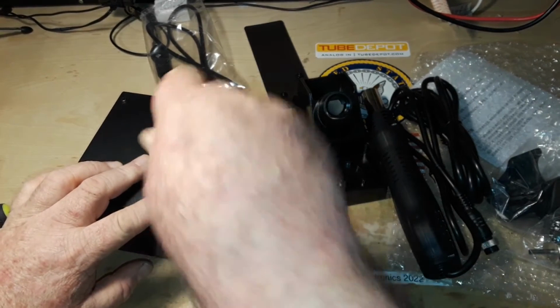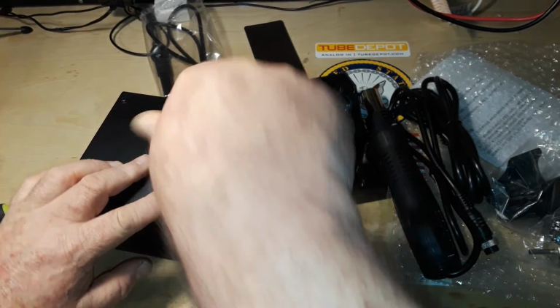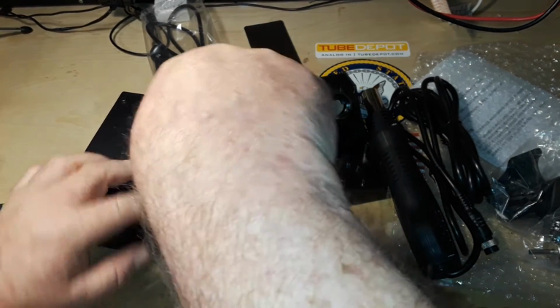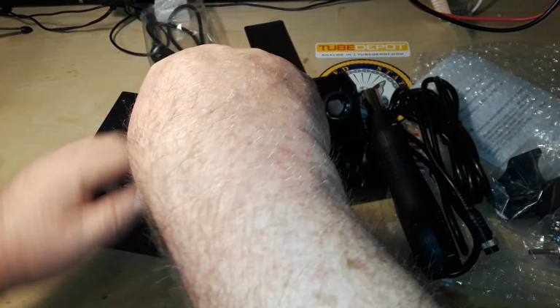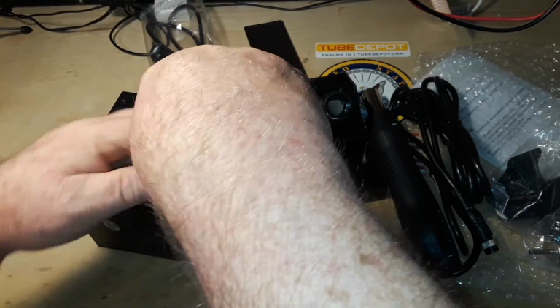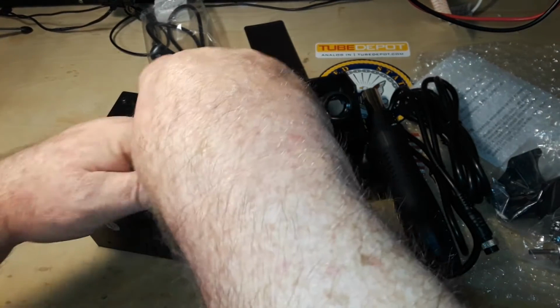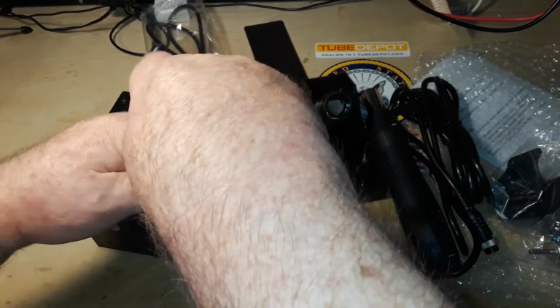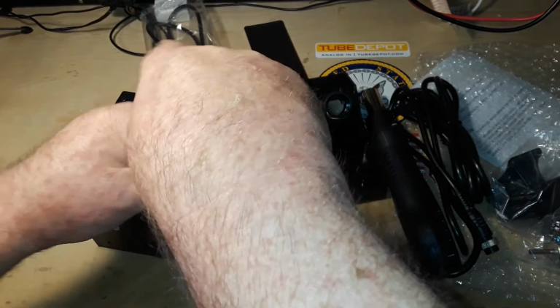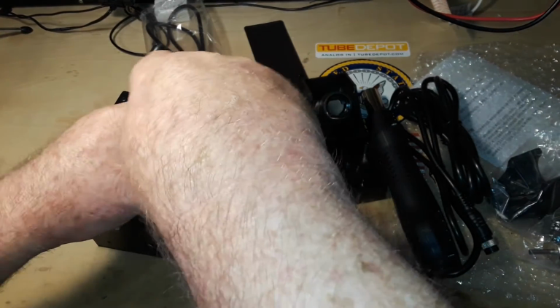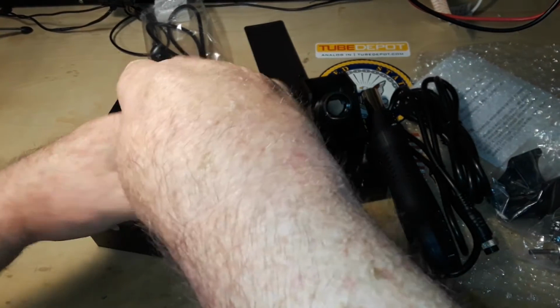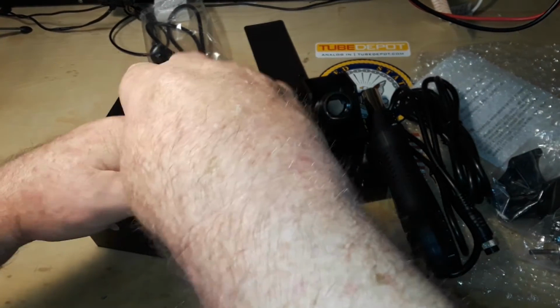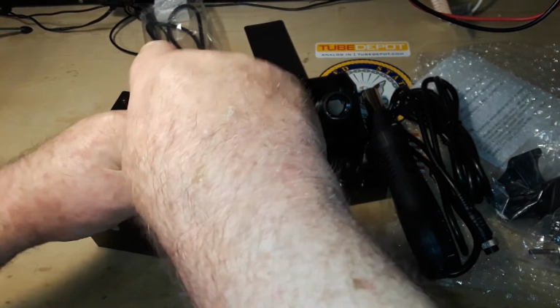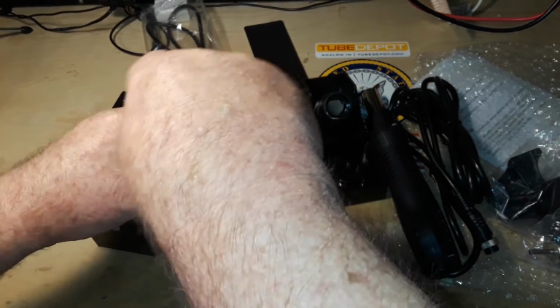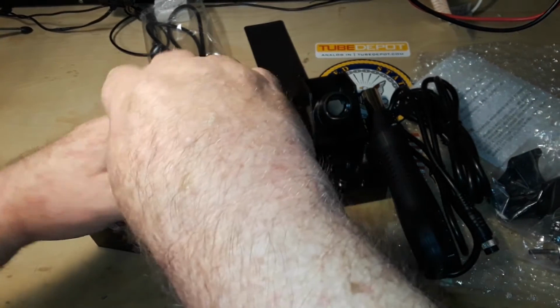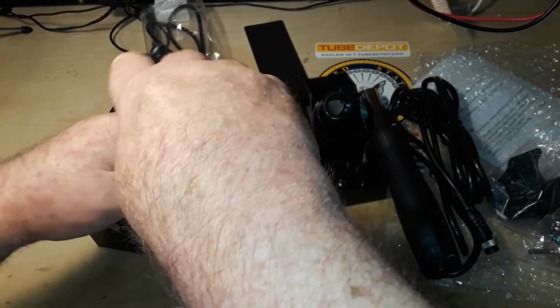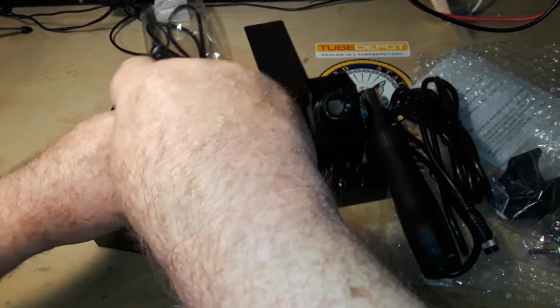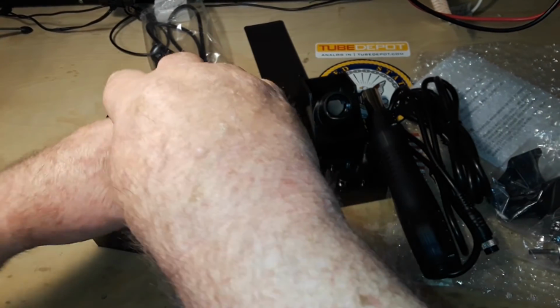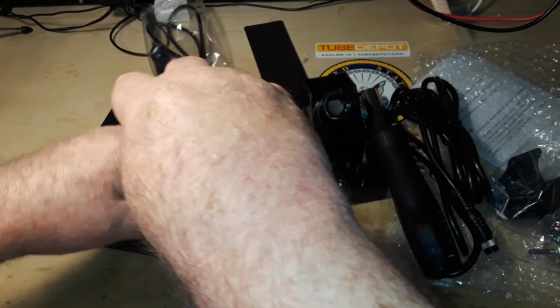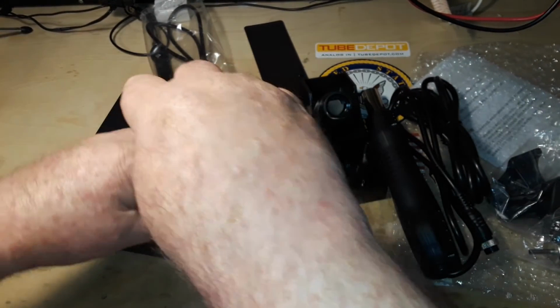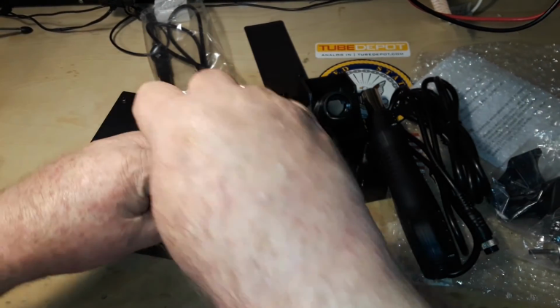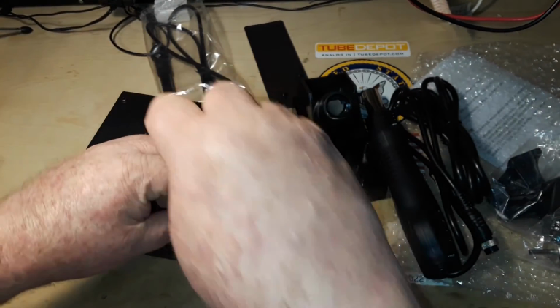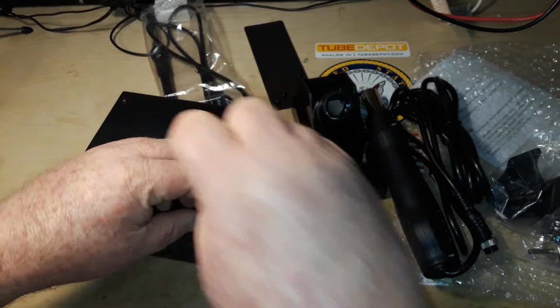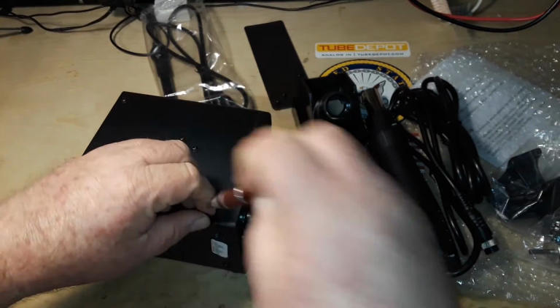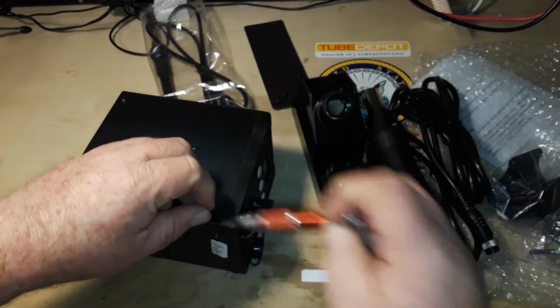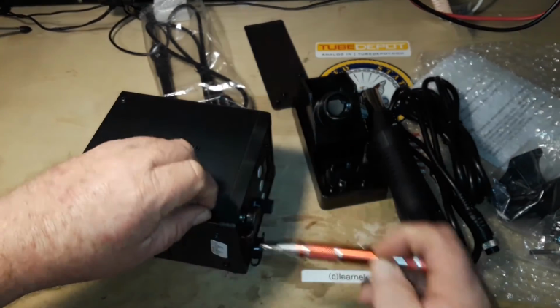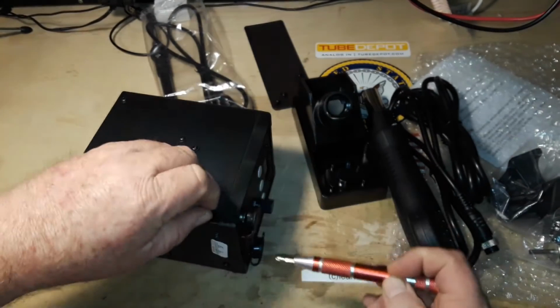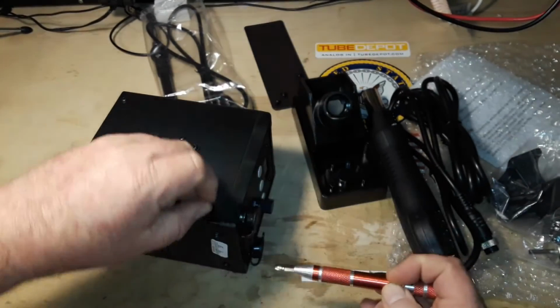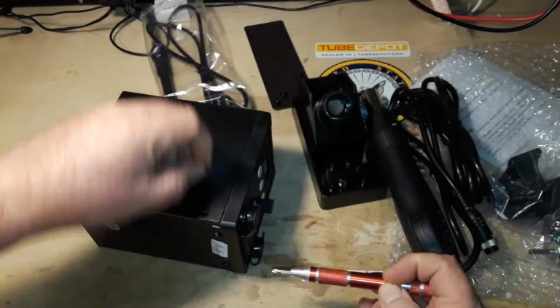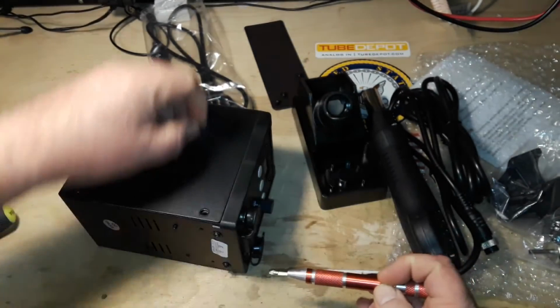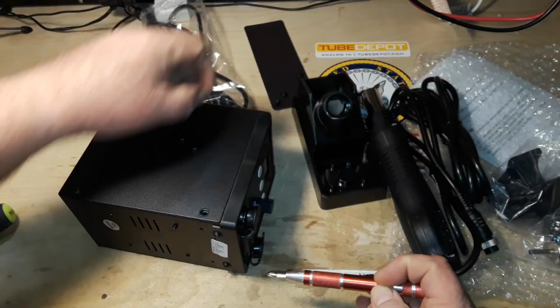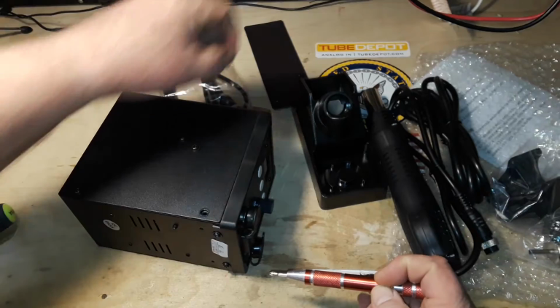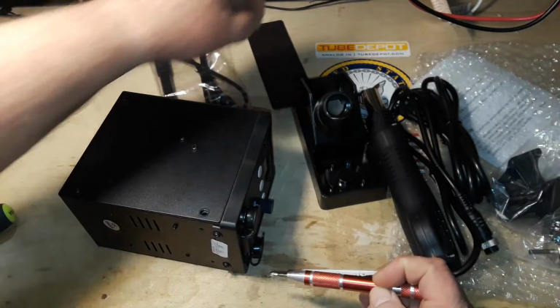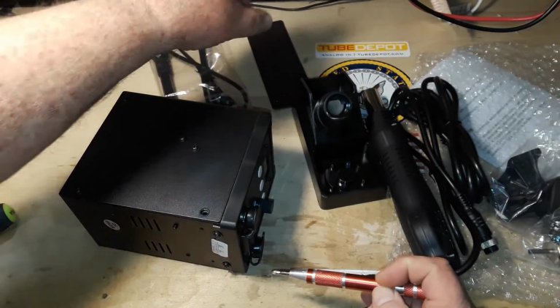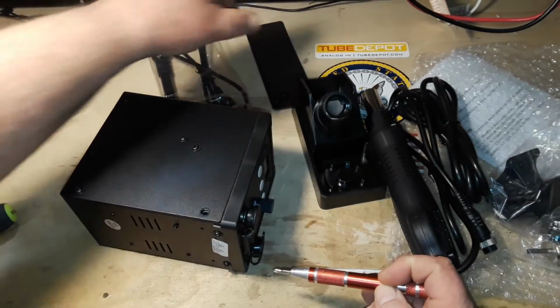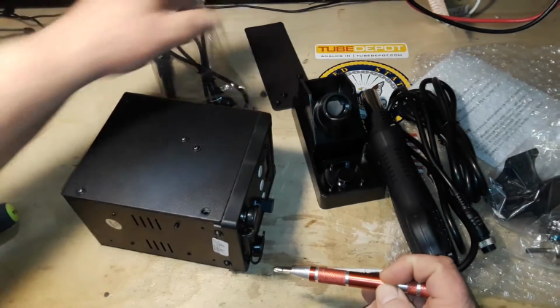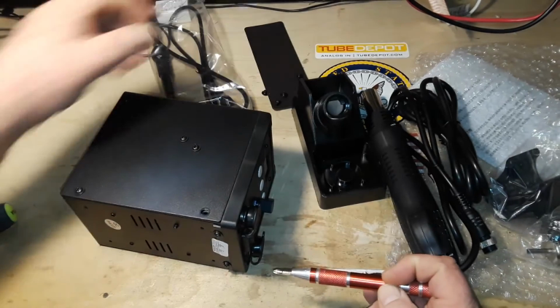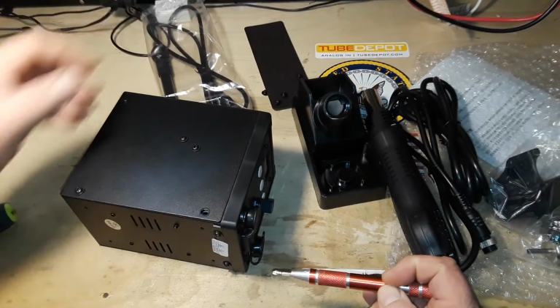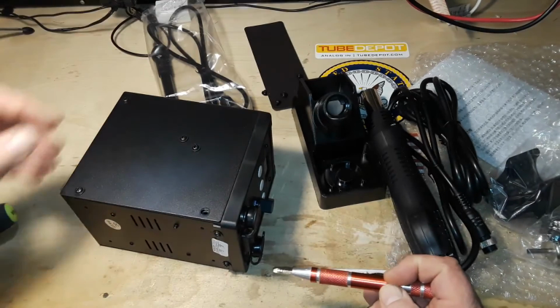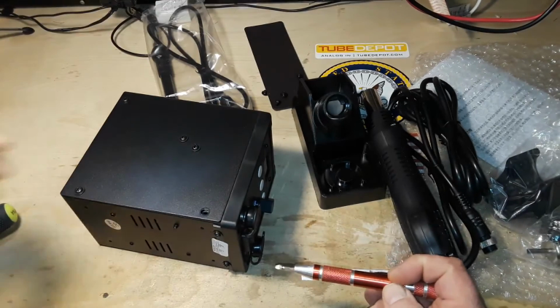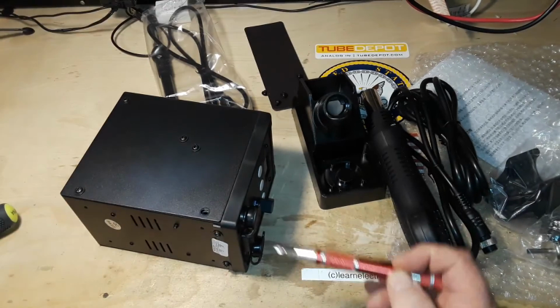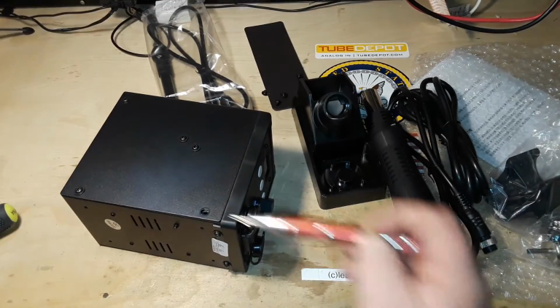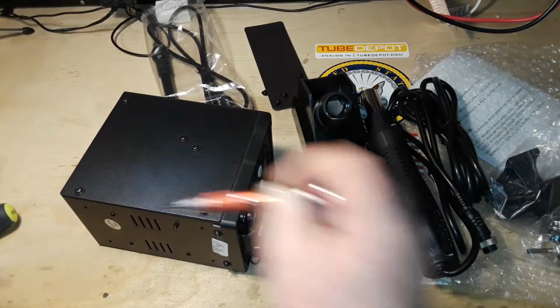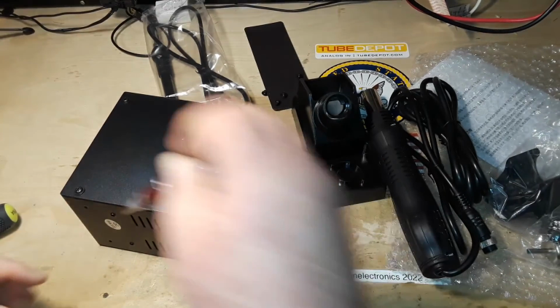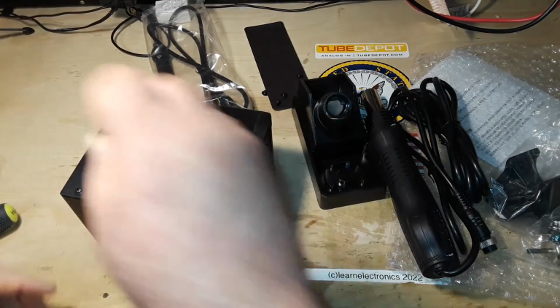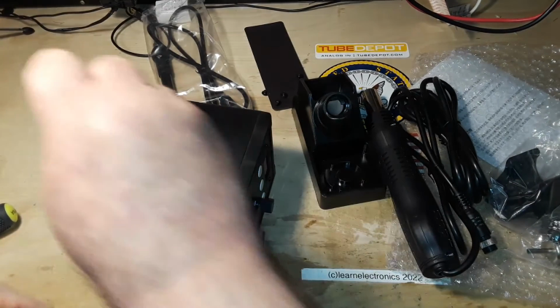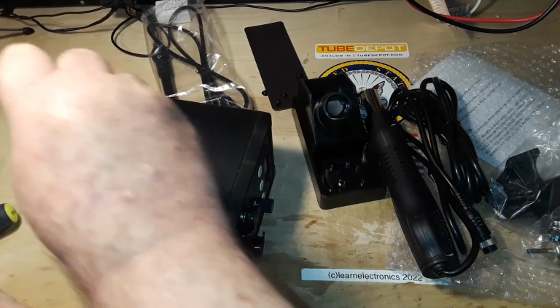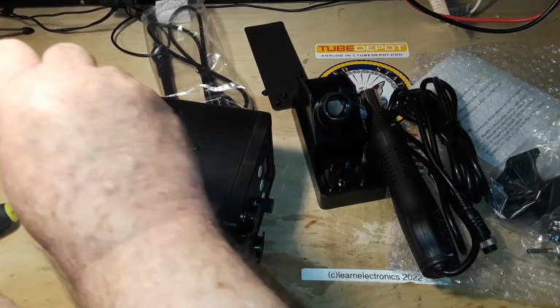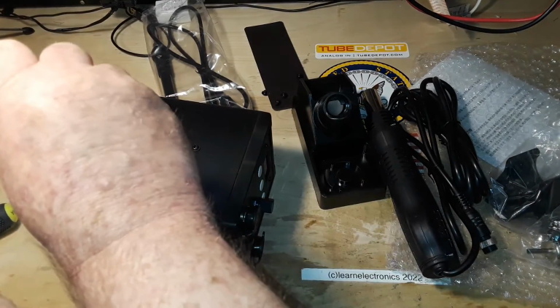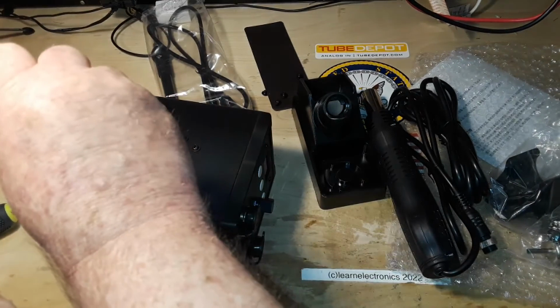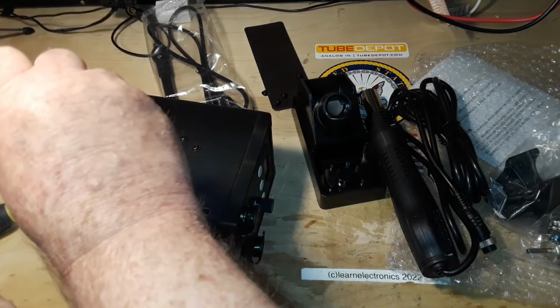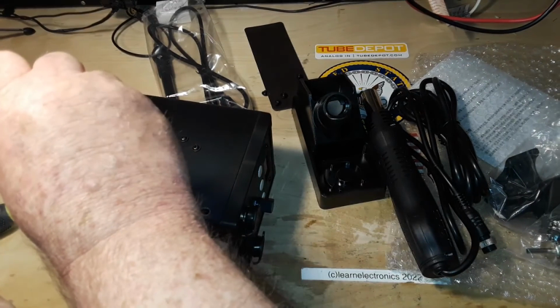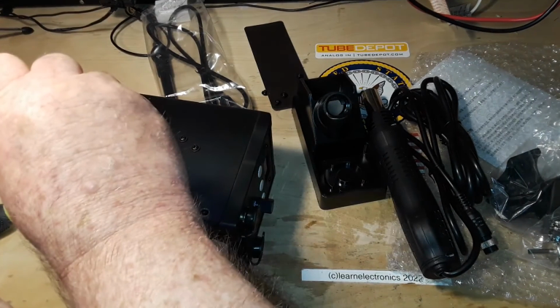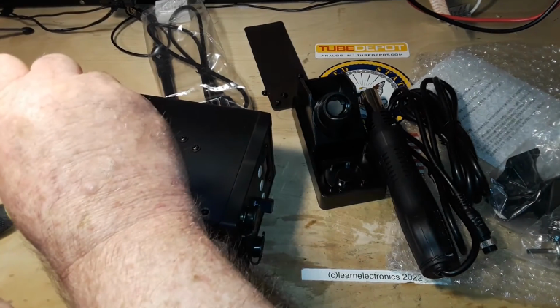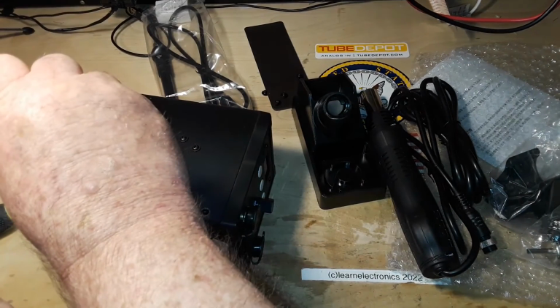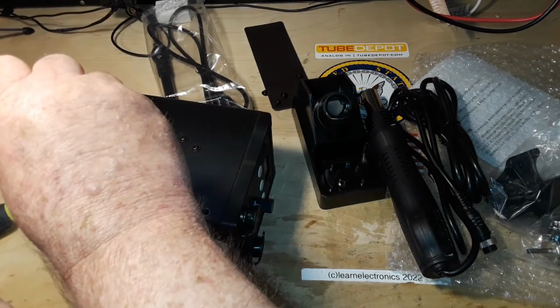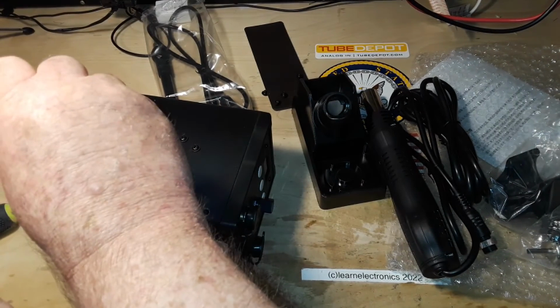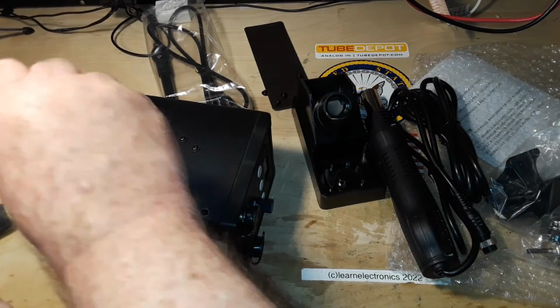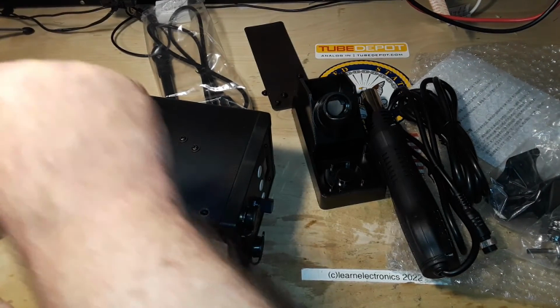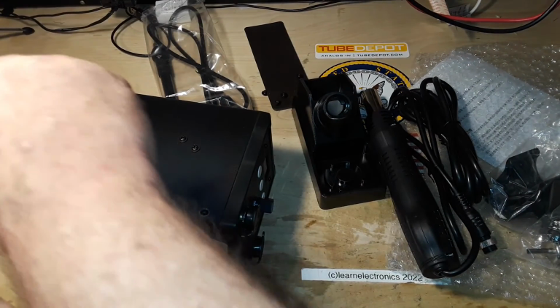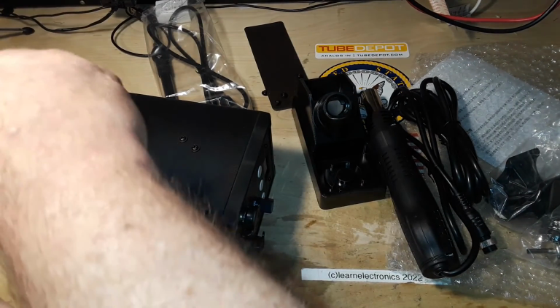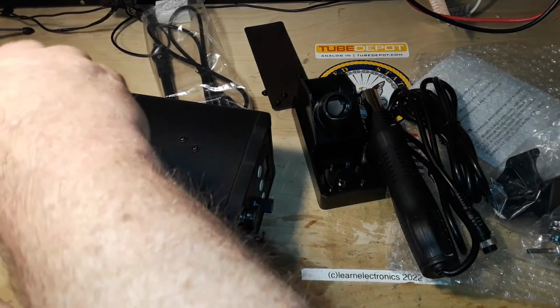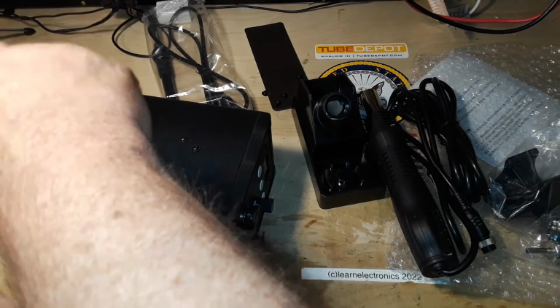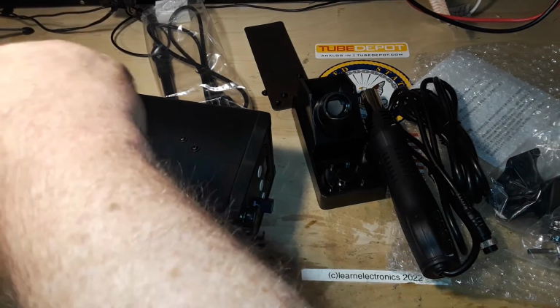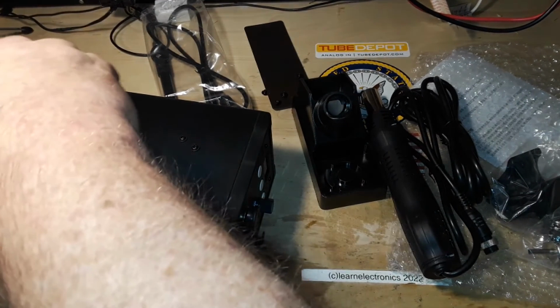So what do you expect to see in here? I can tell you from the weight there's not going to be a huge transformer.